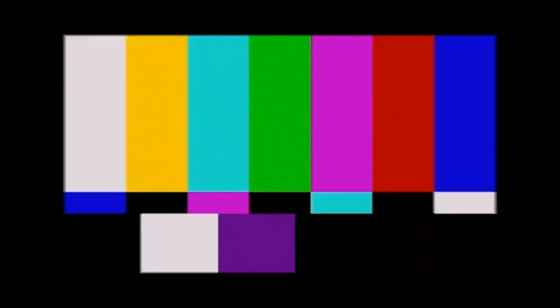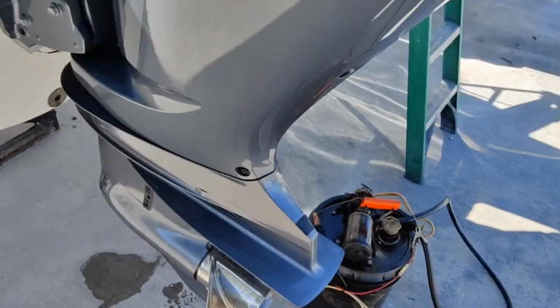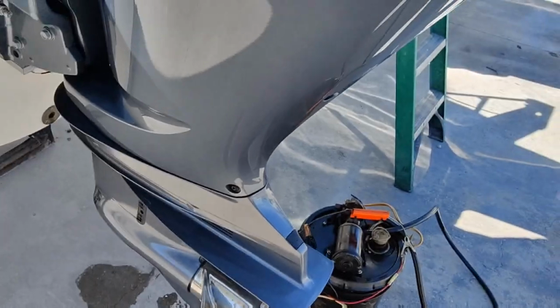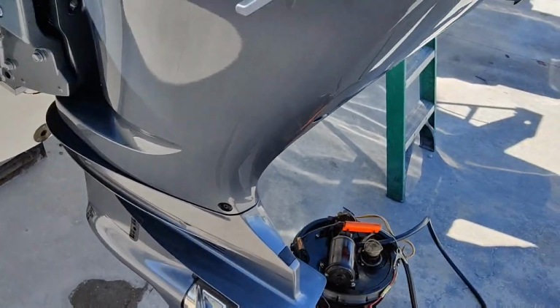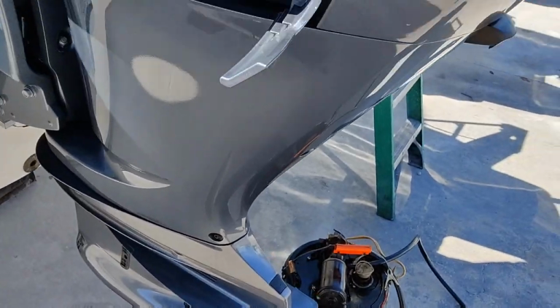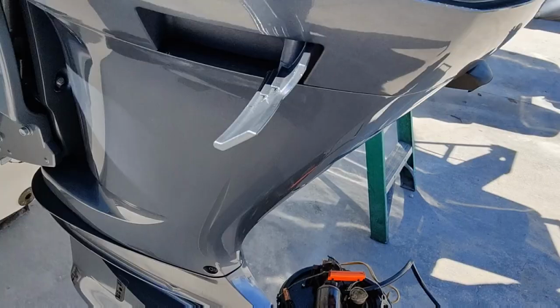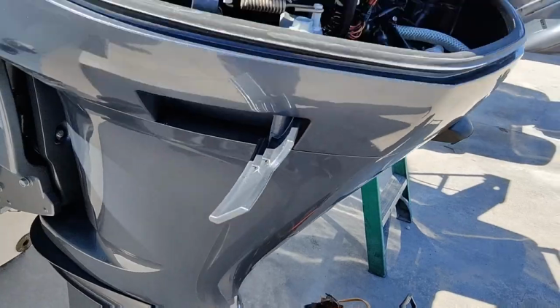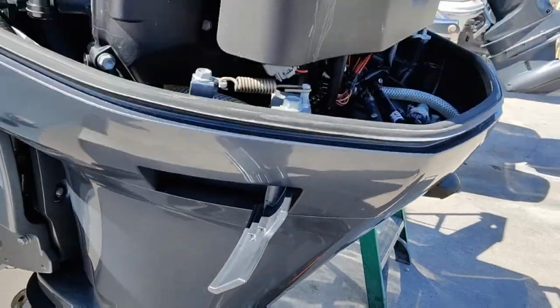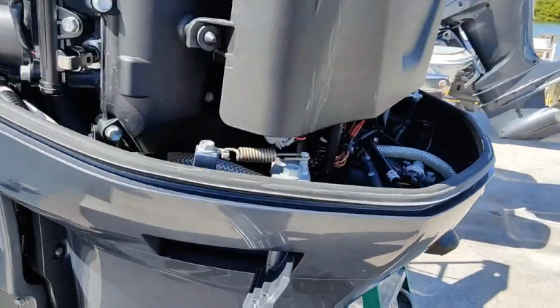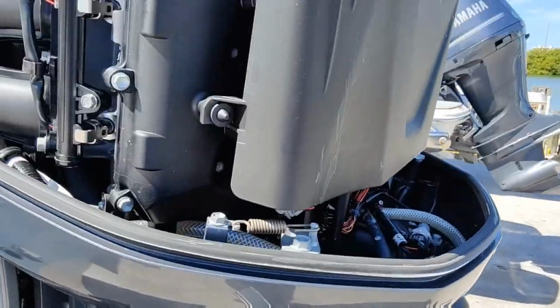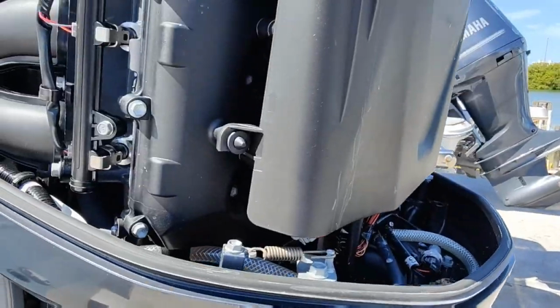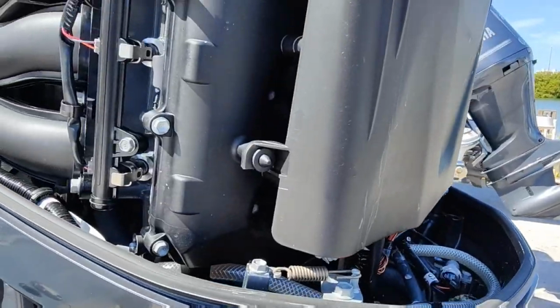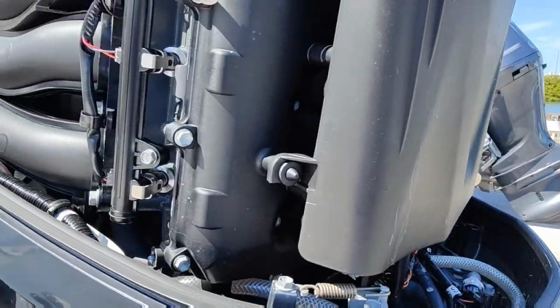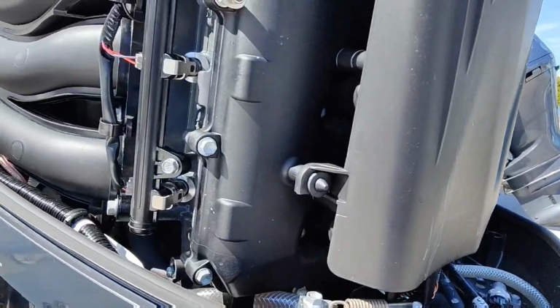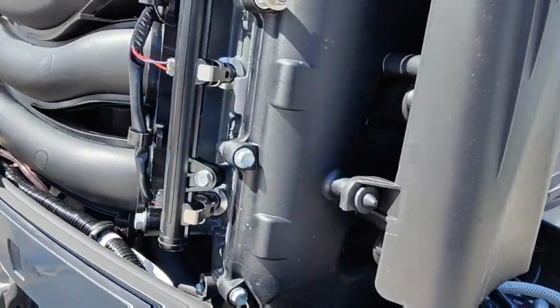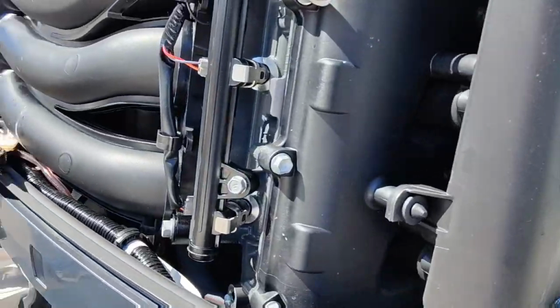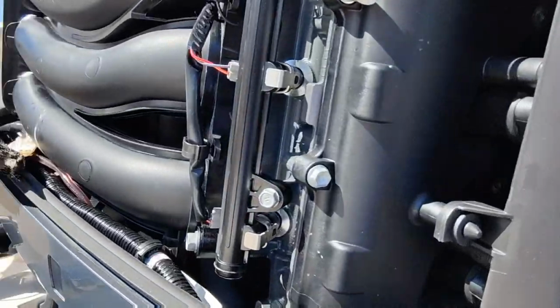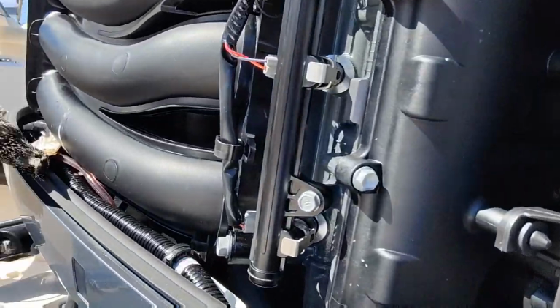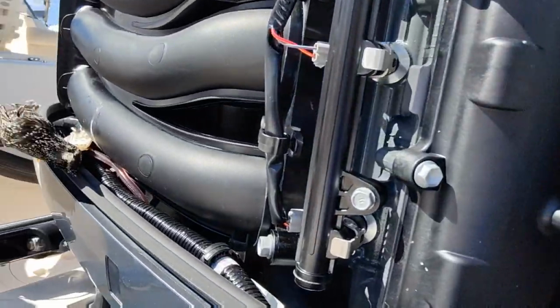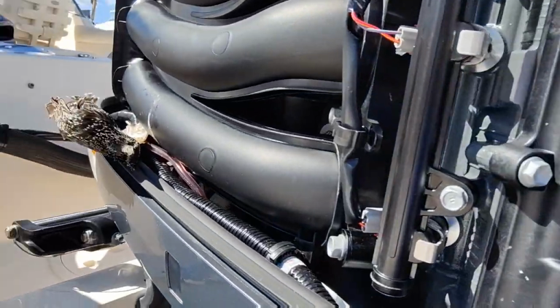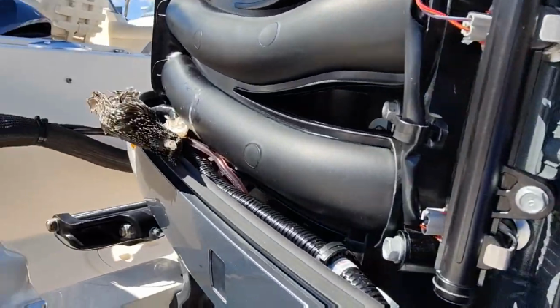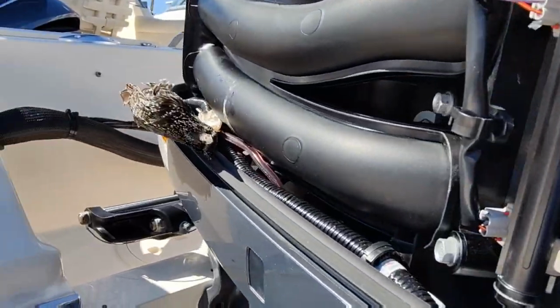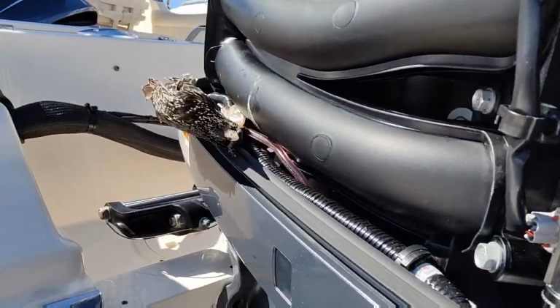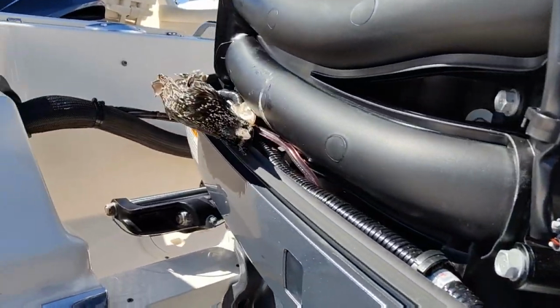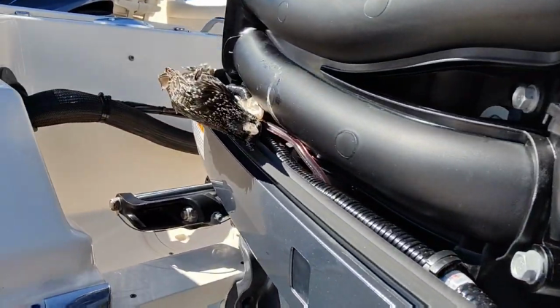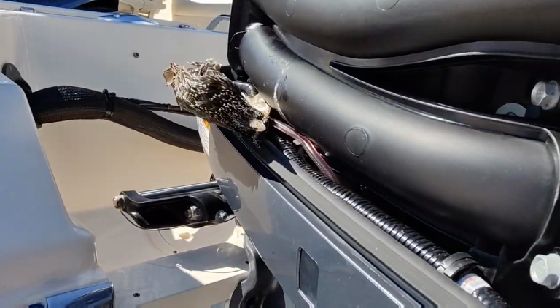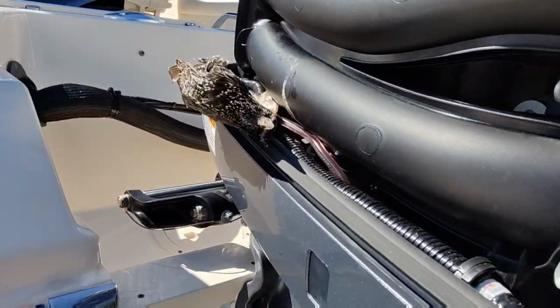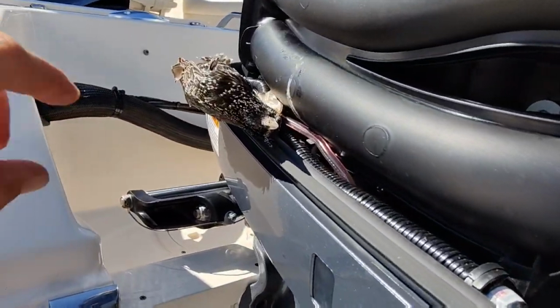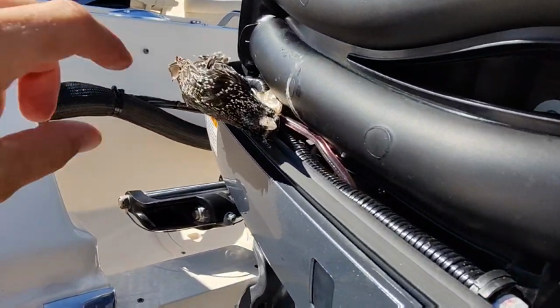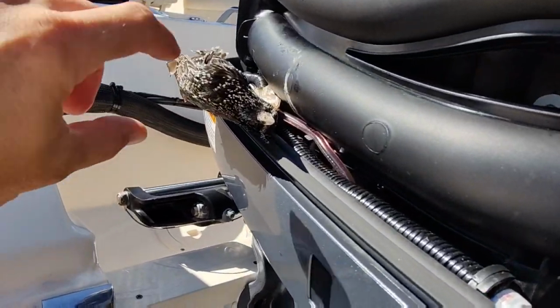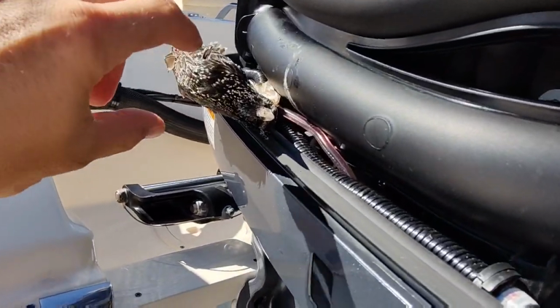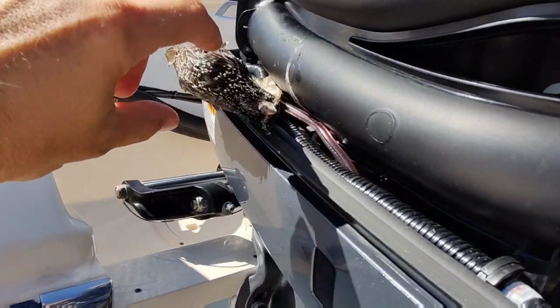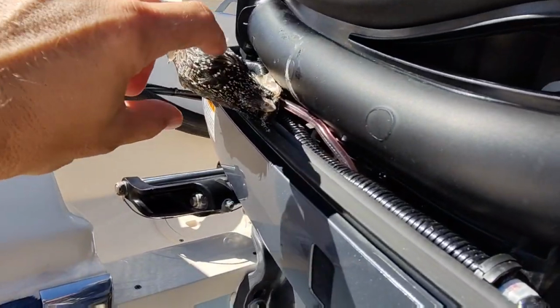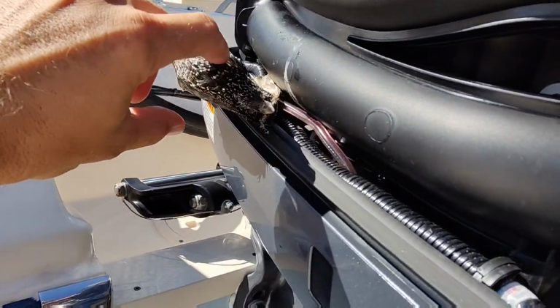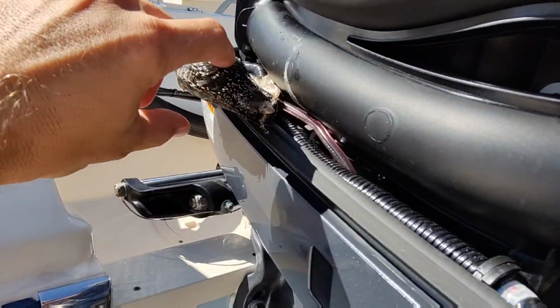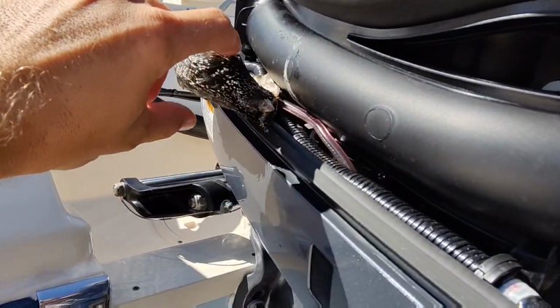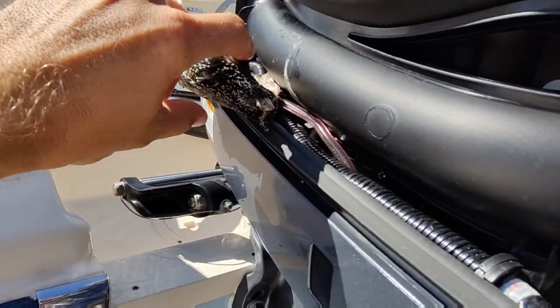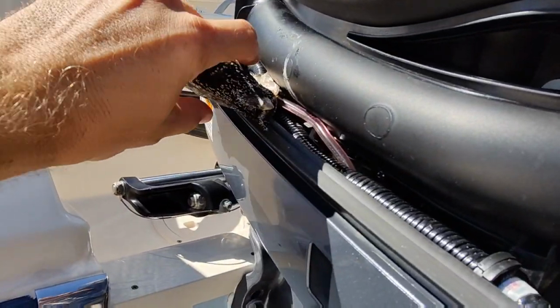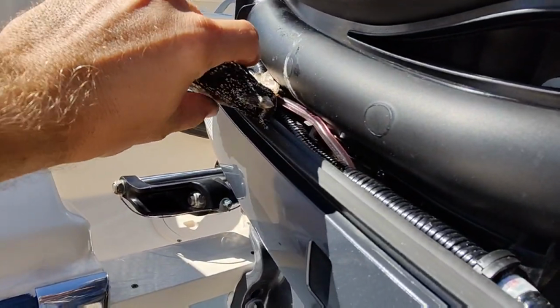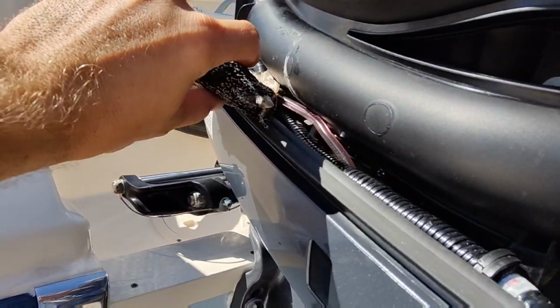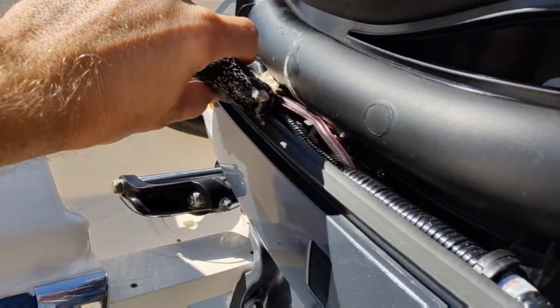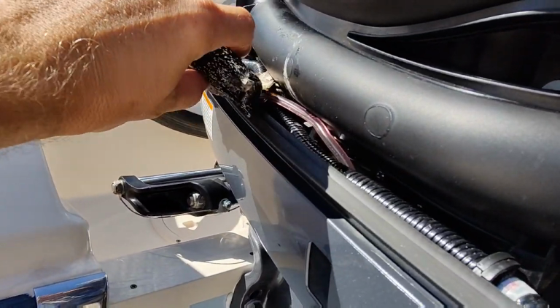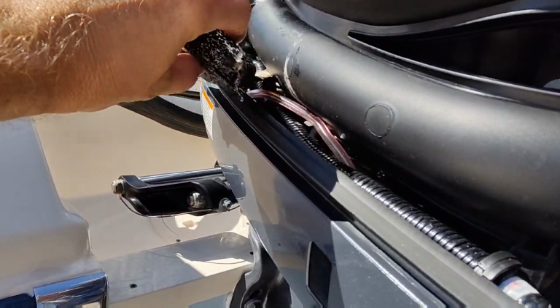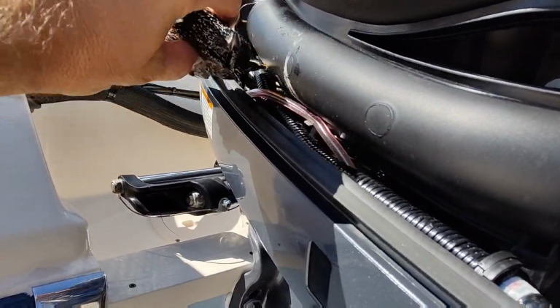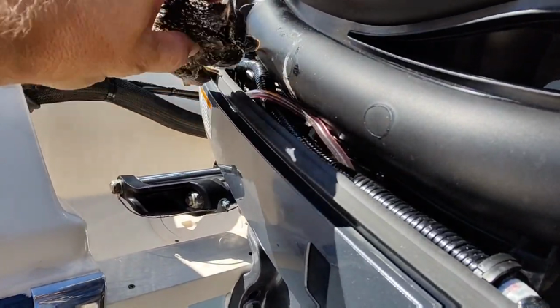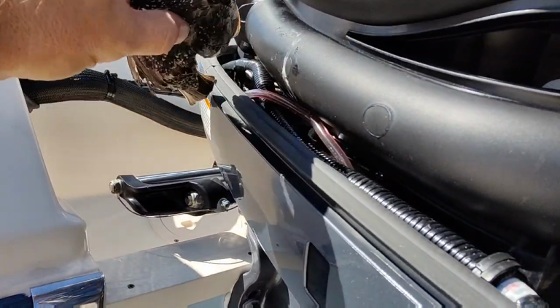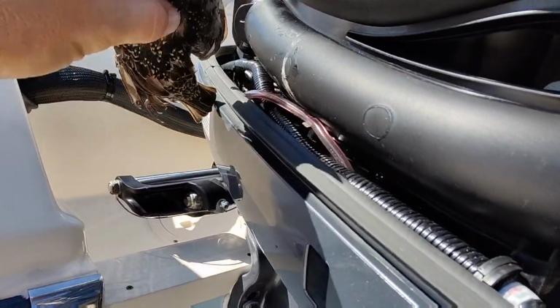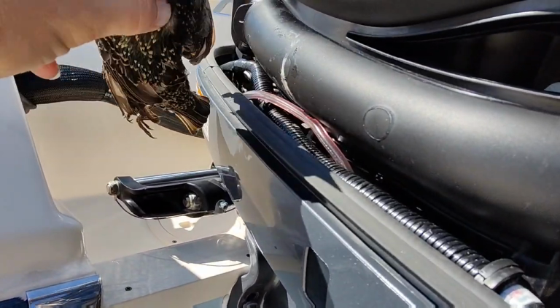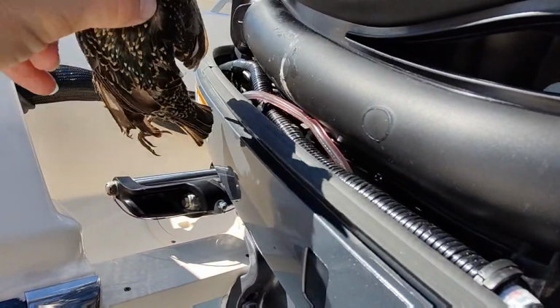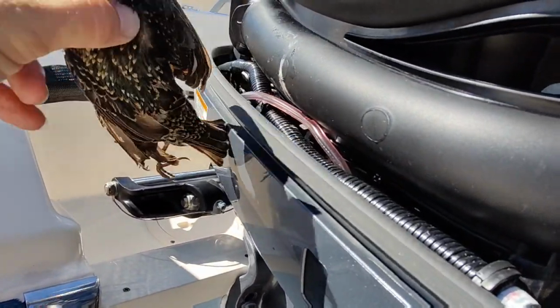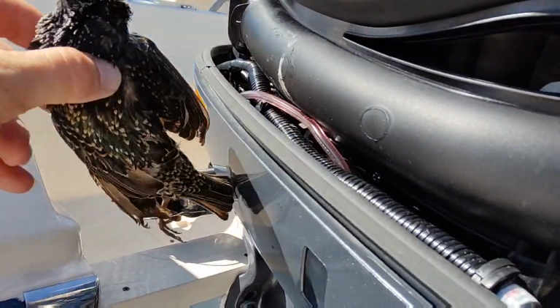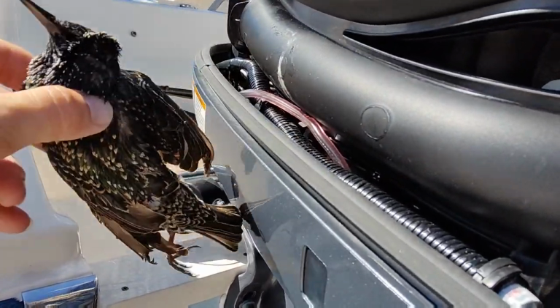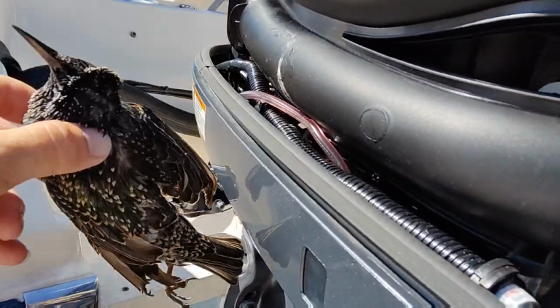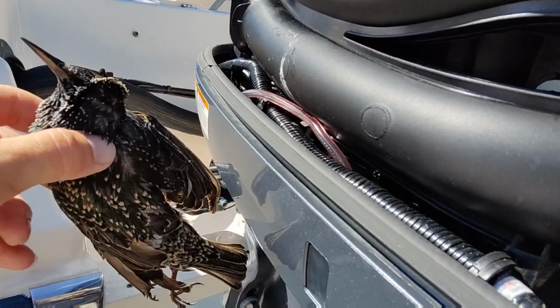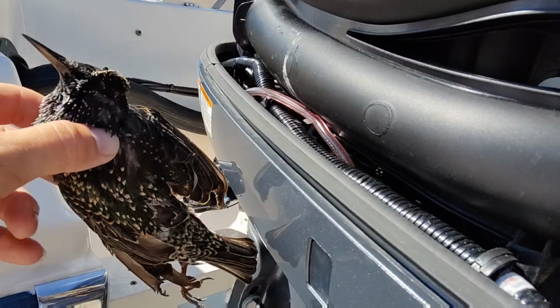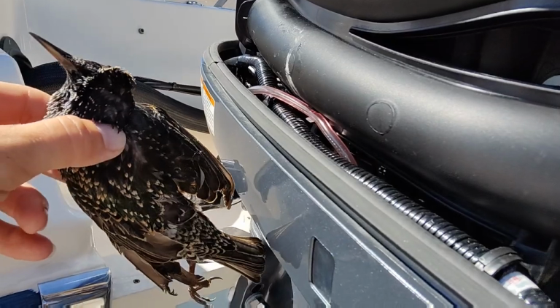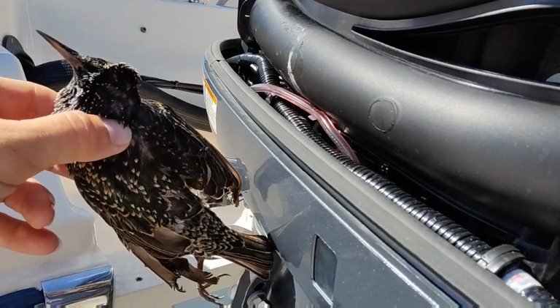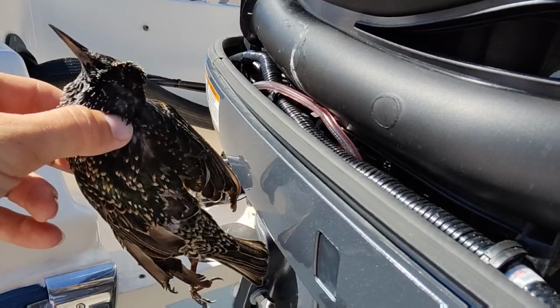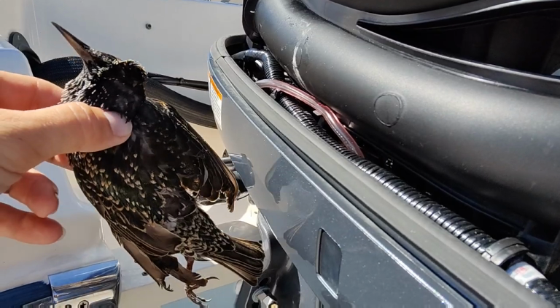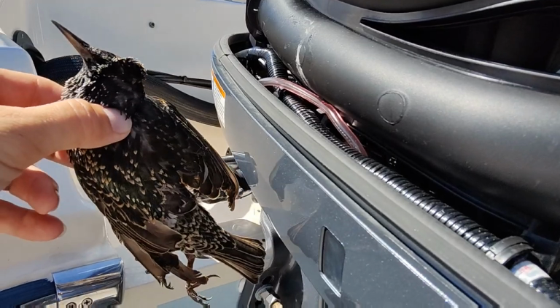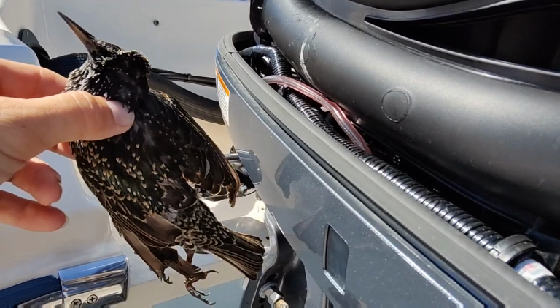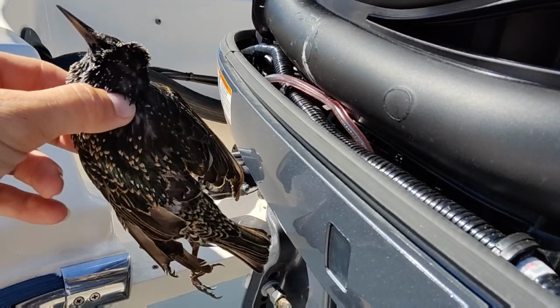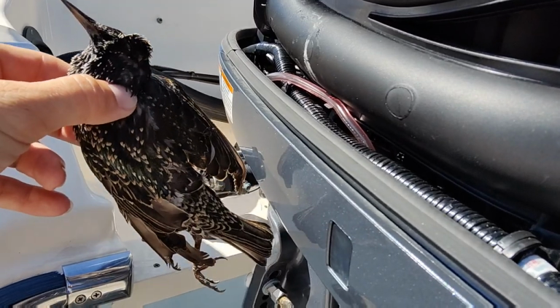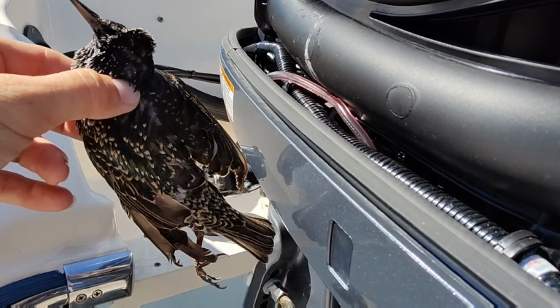Just pulled the cowling off here and we got somebody that didn't make it - unless they got caught in here. Poor guy.